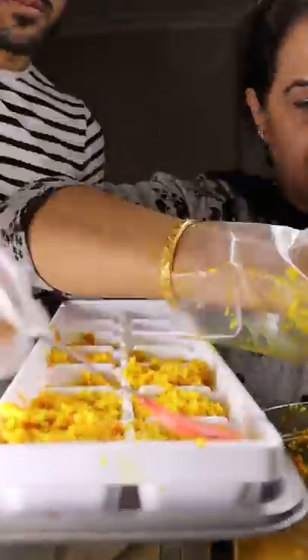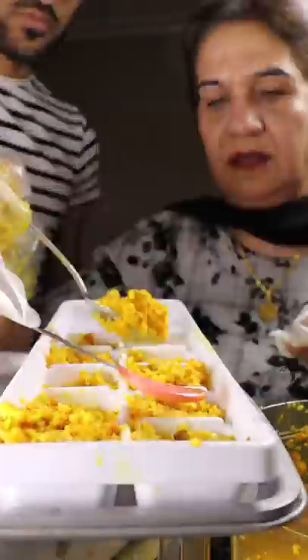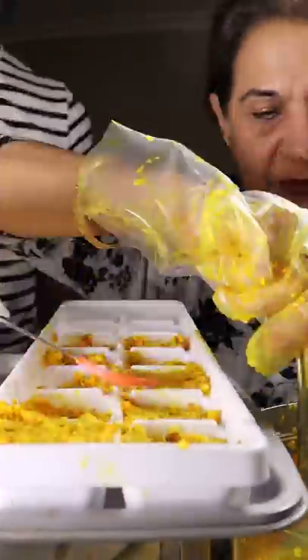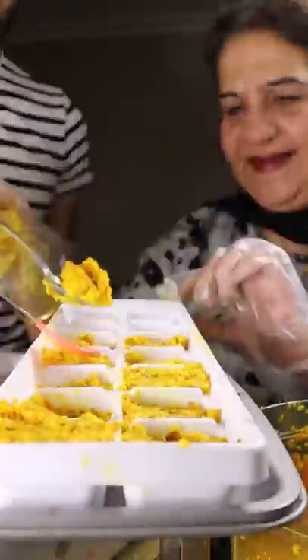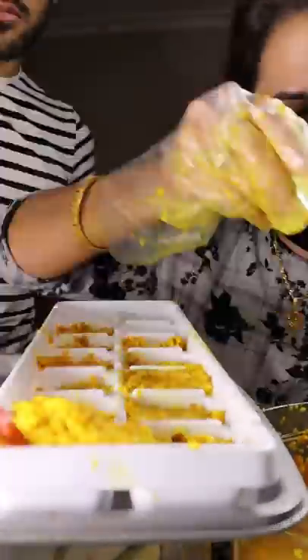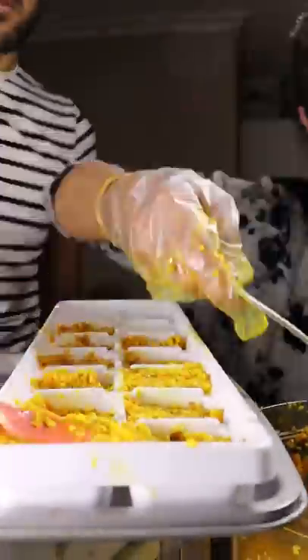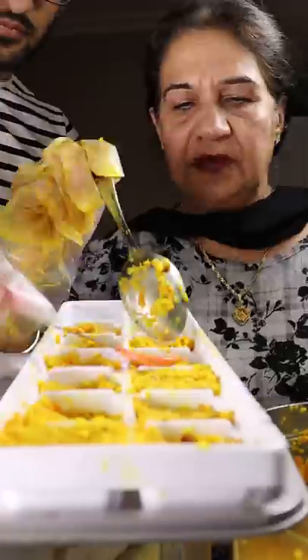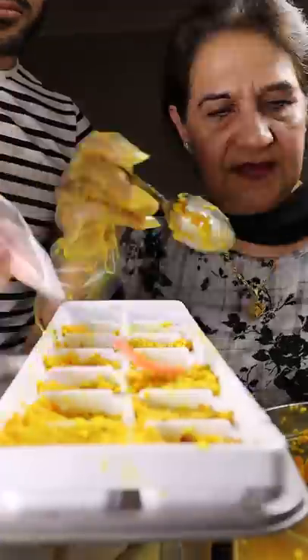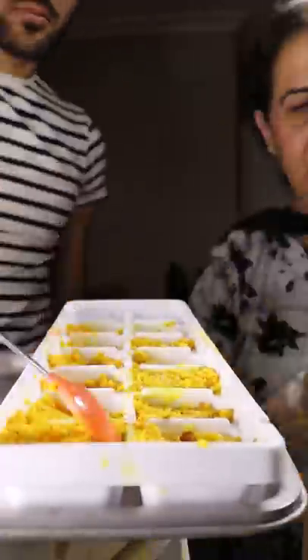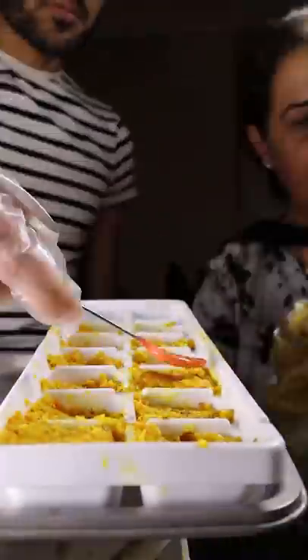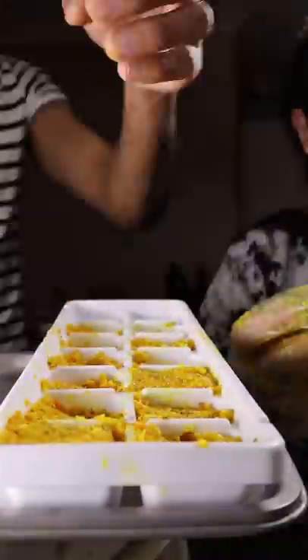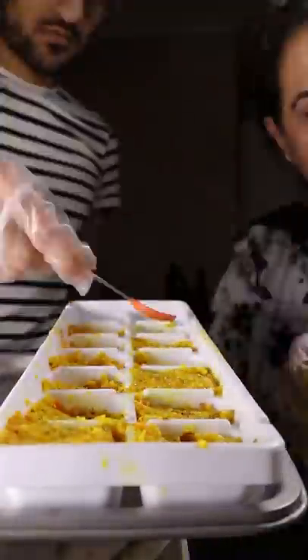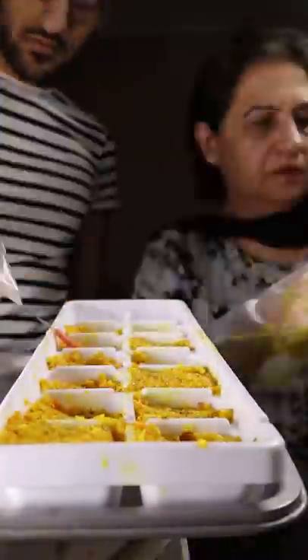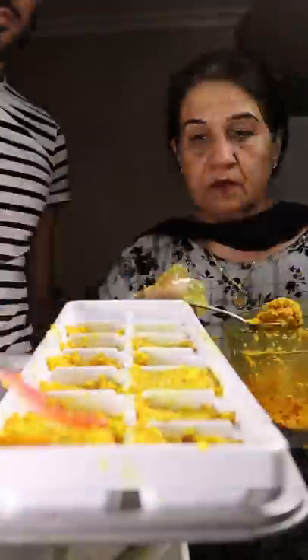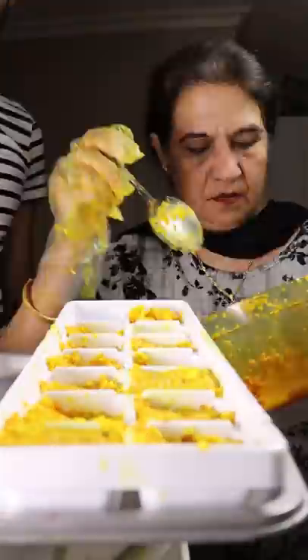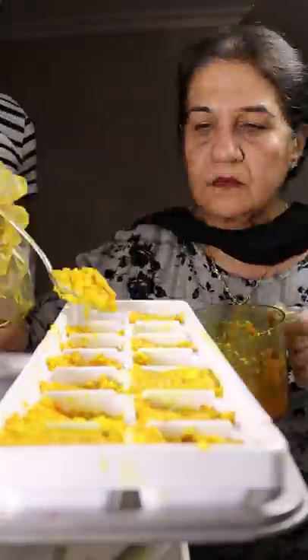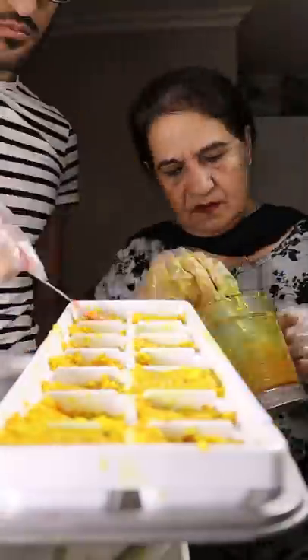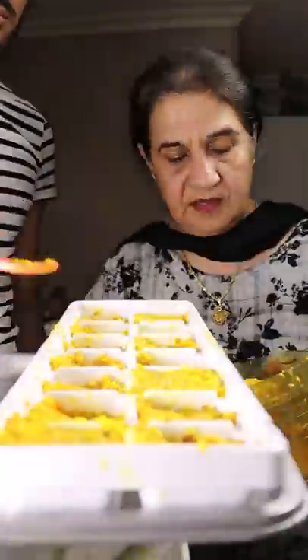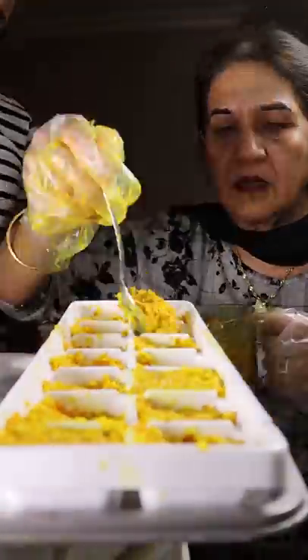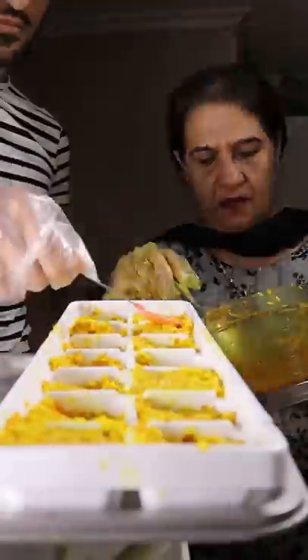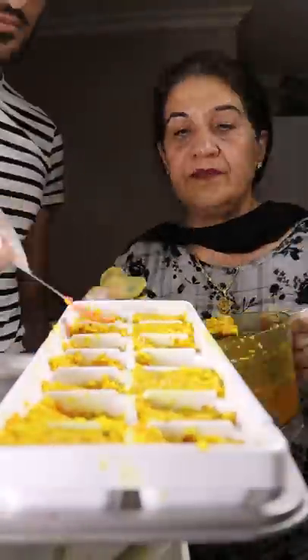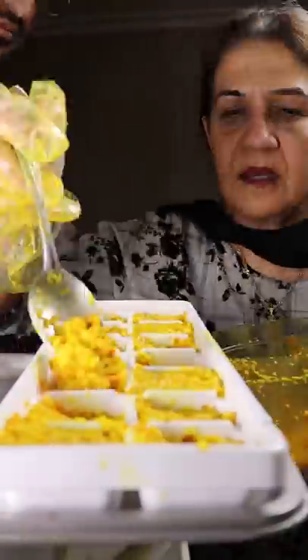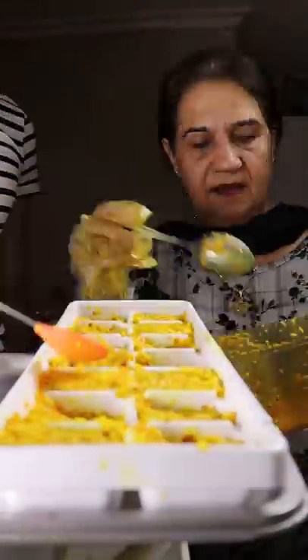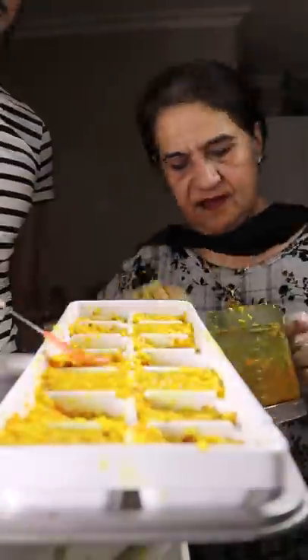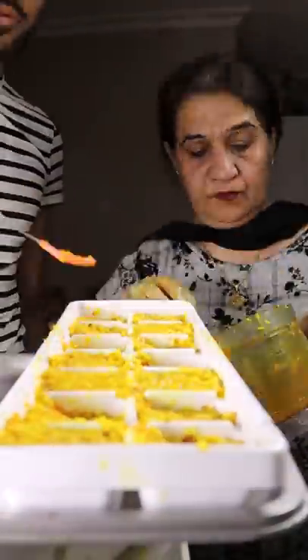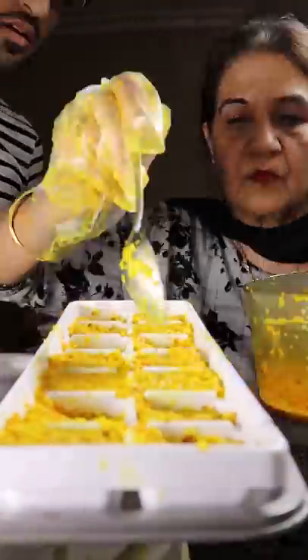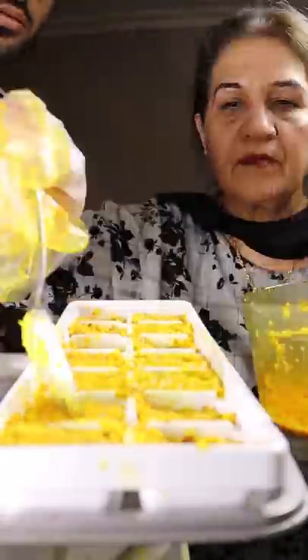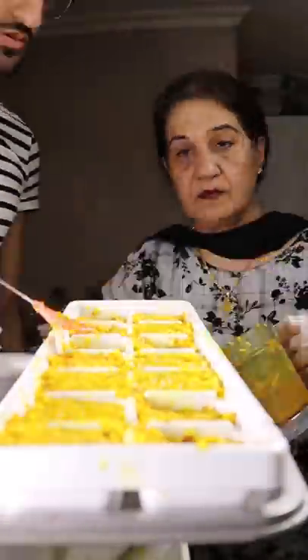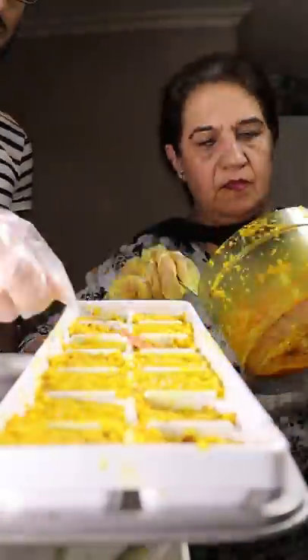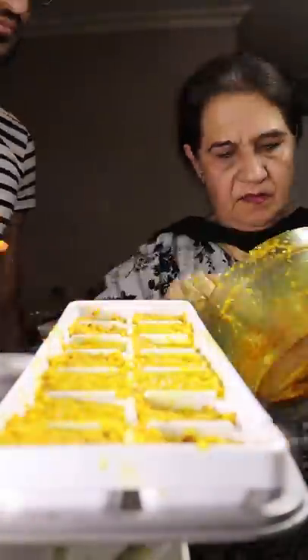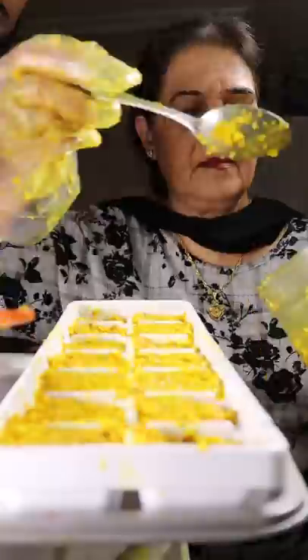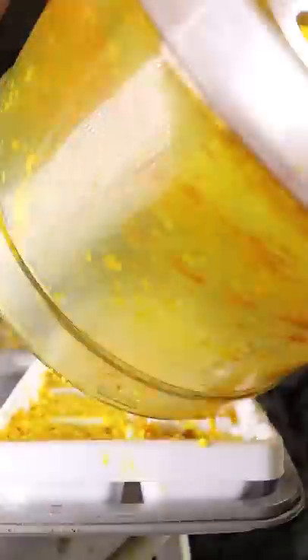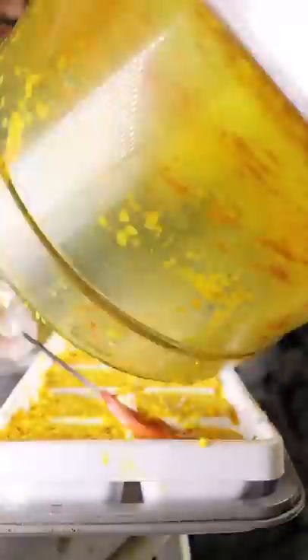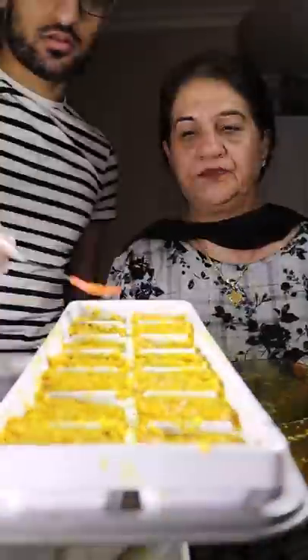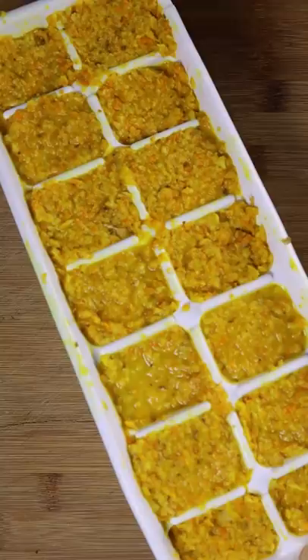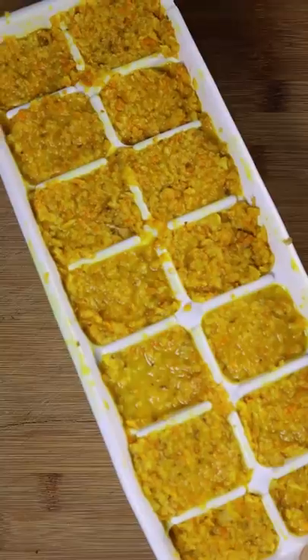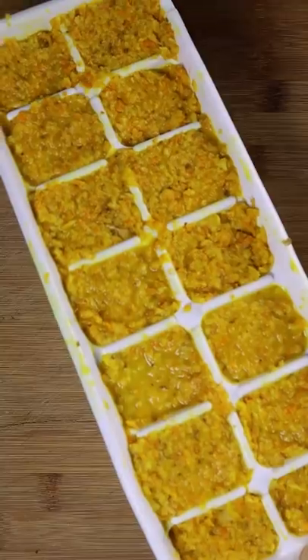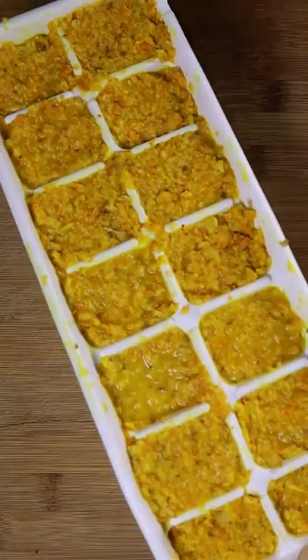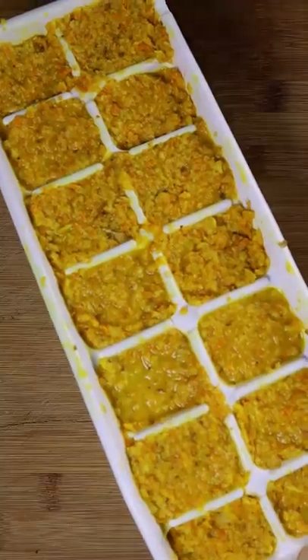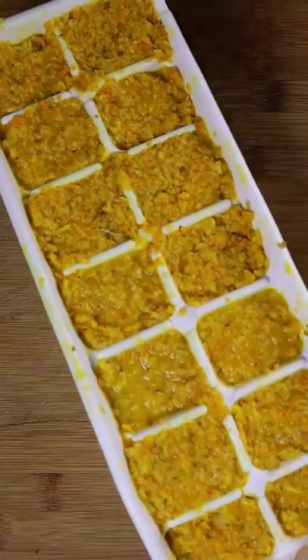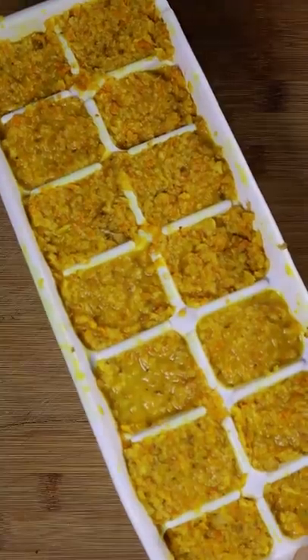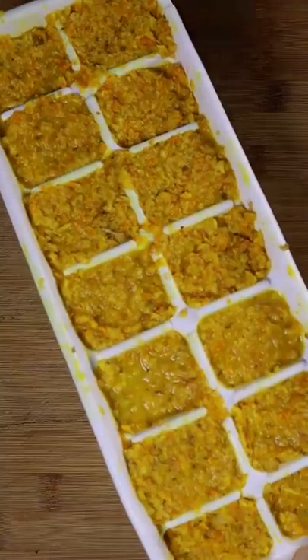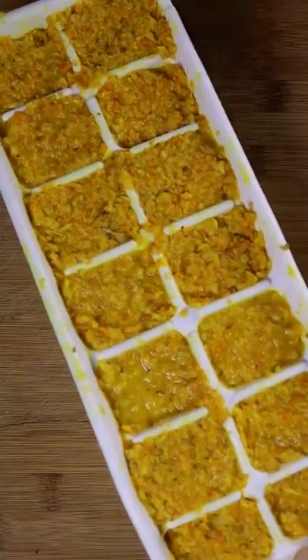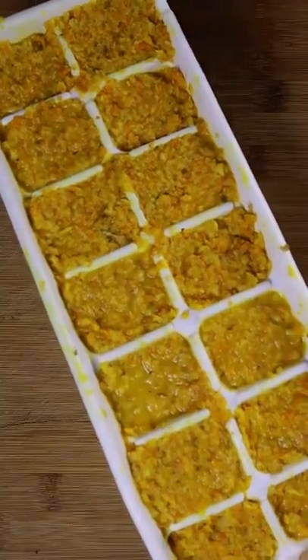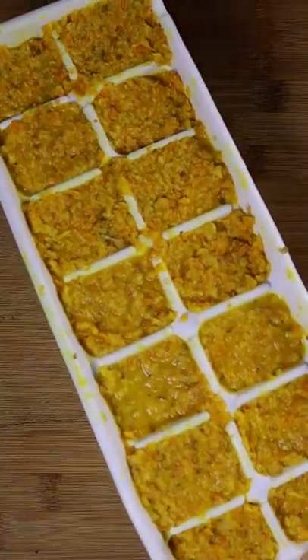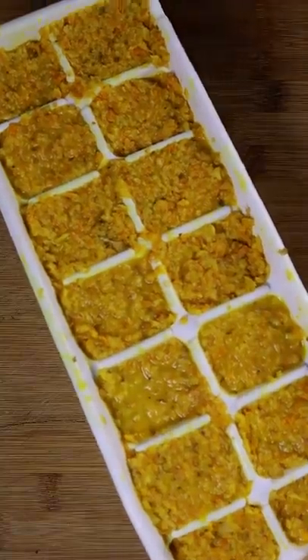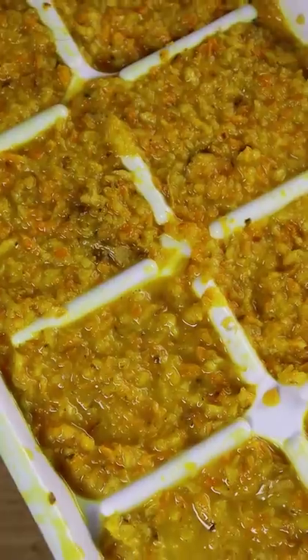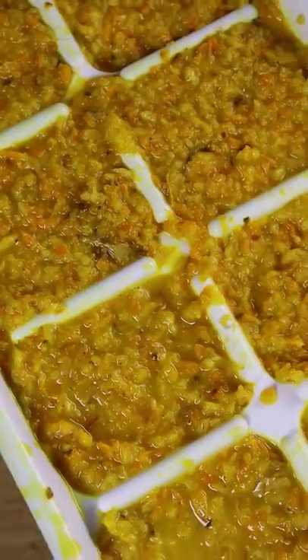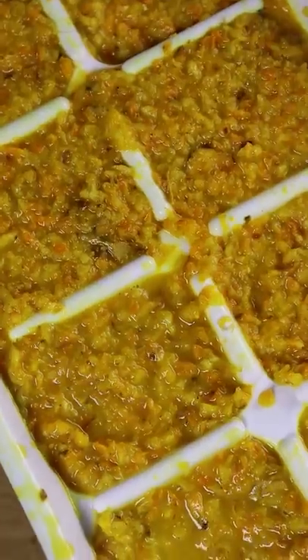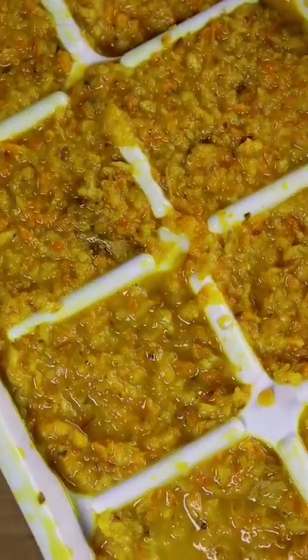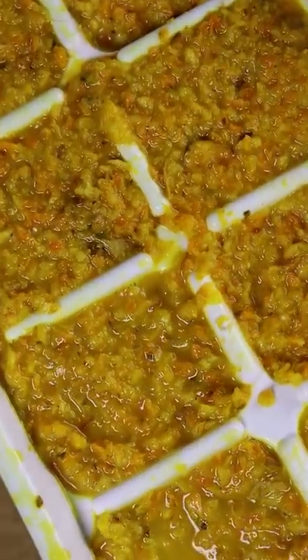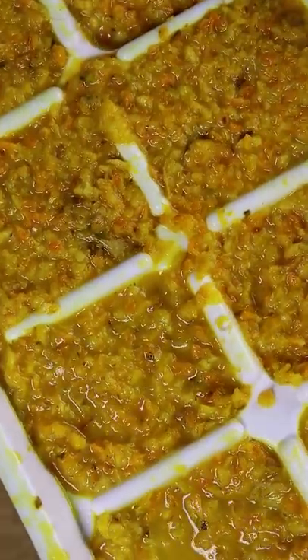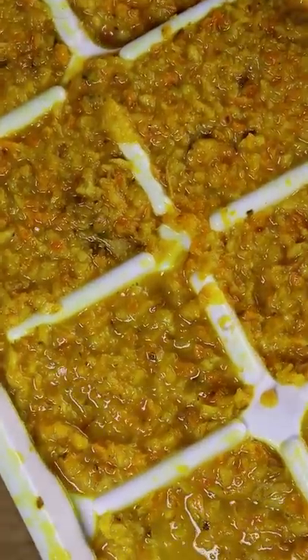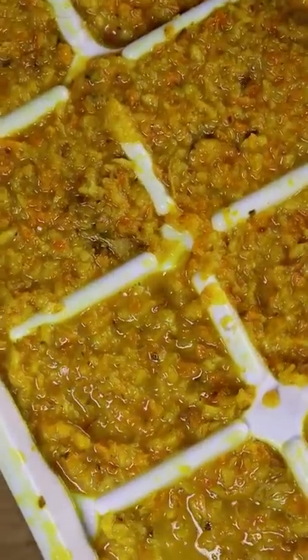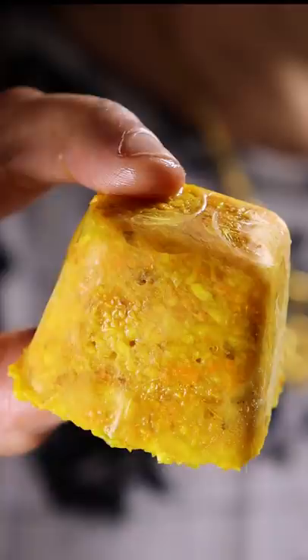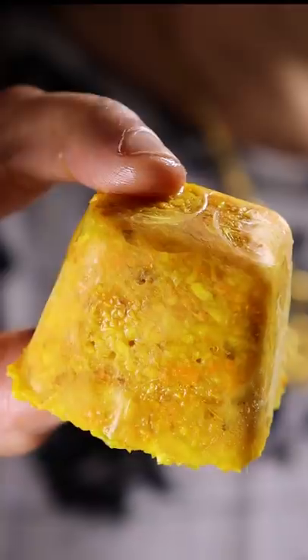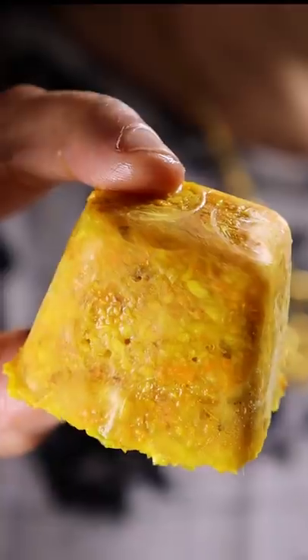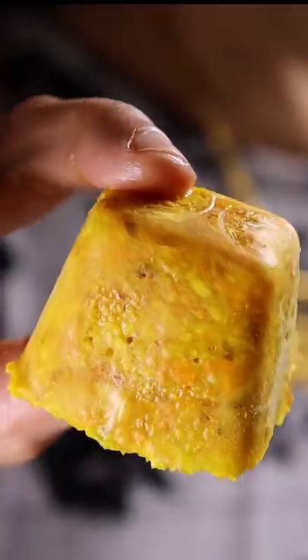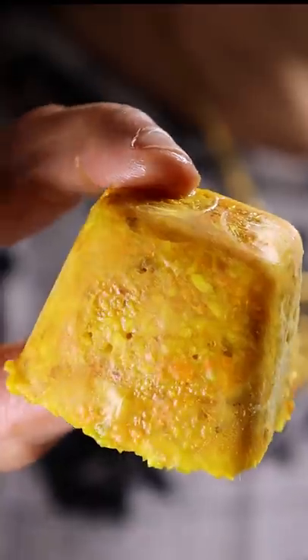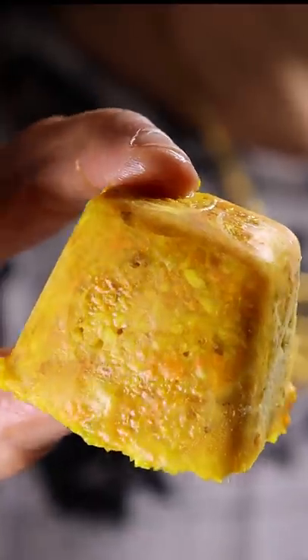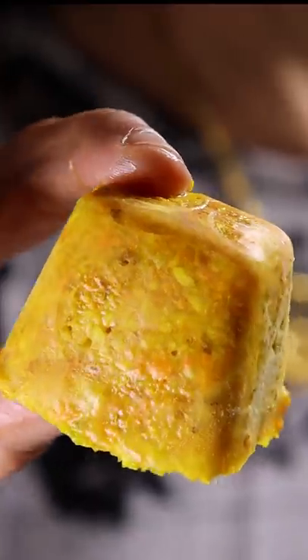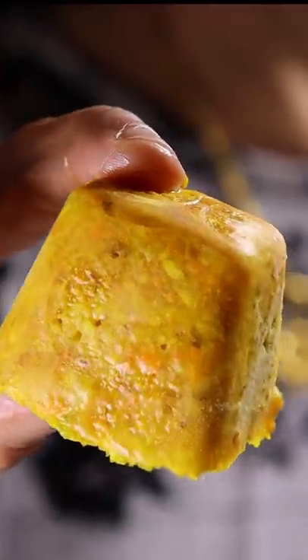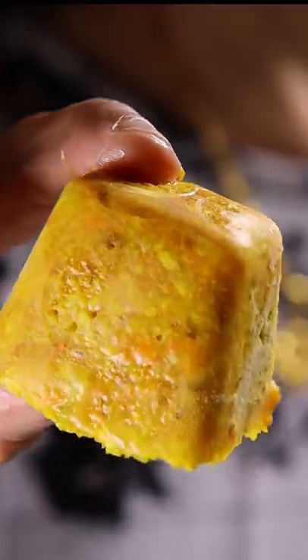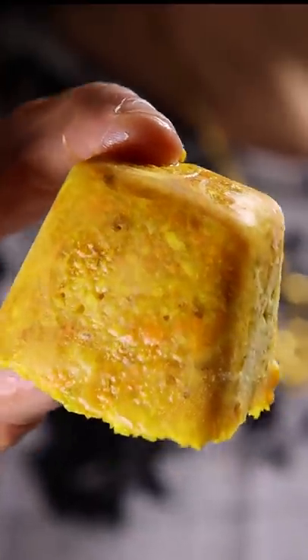If you plan on incorporating this into your own dishes, let mama know in the comments on how it turned out. Hope you guys enjoyed.